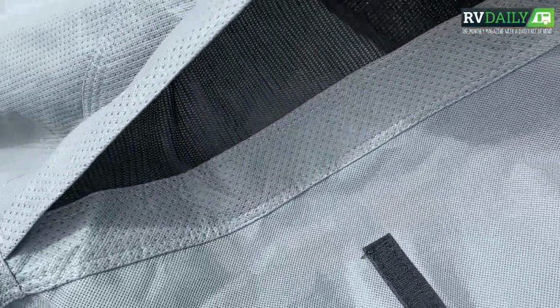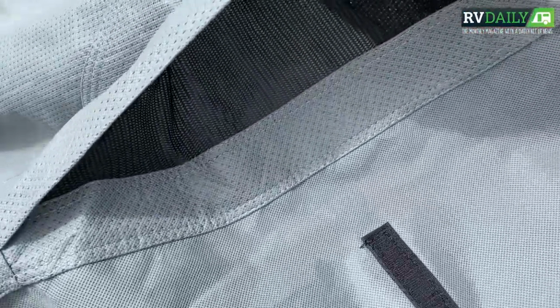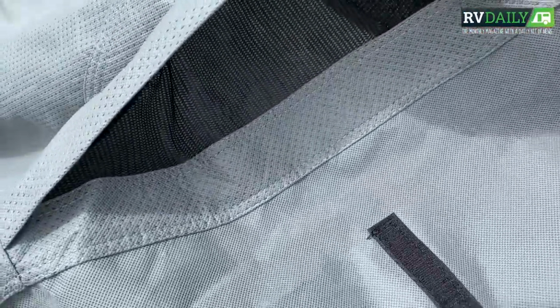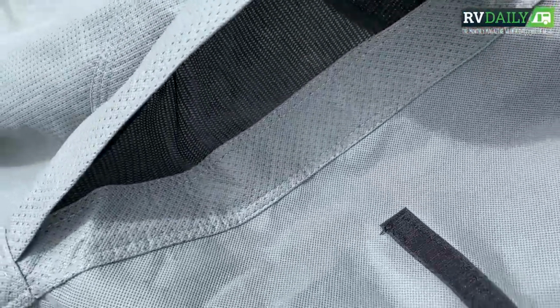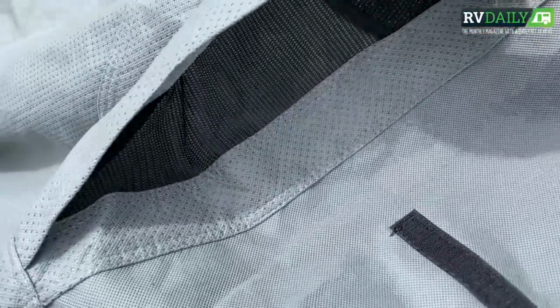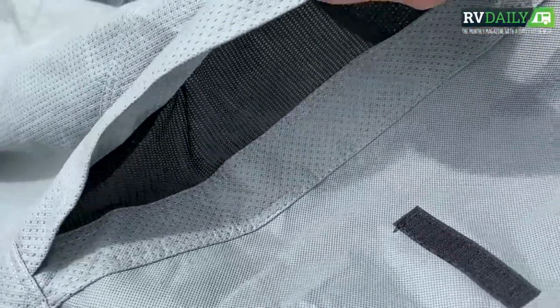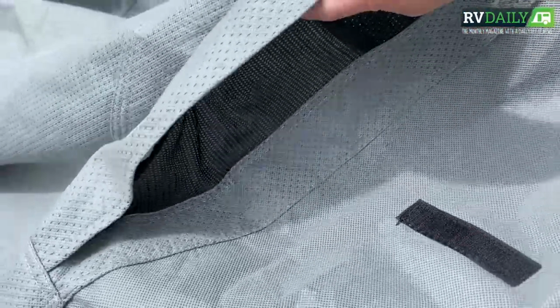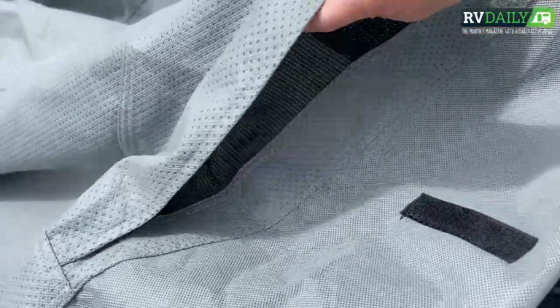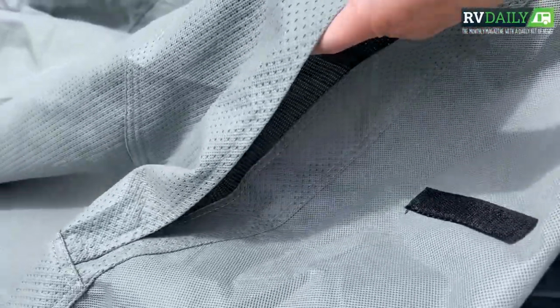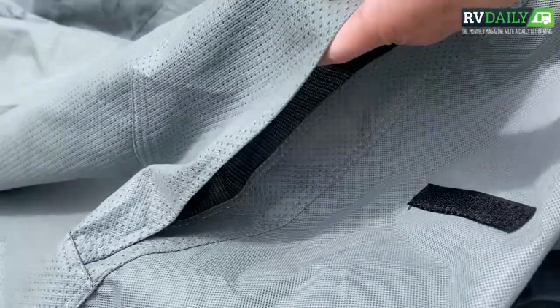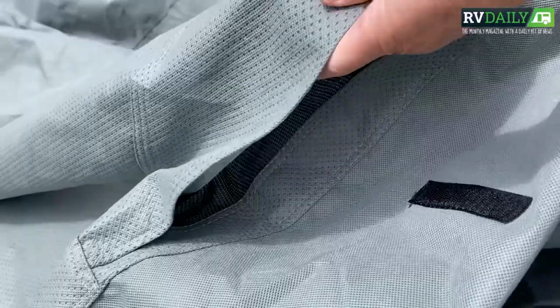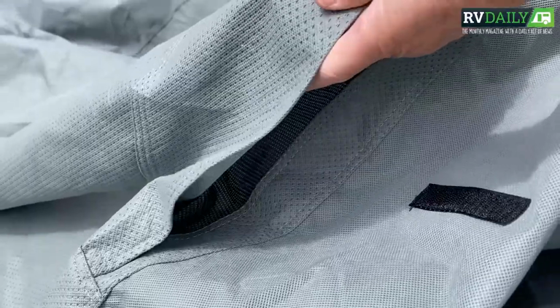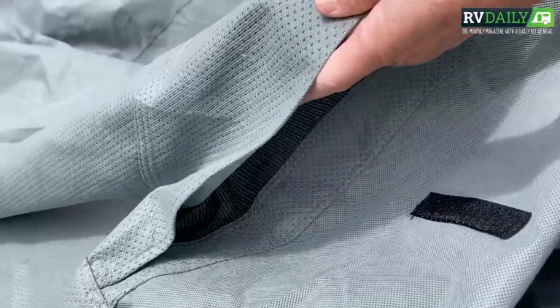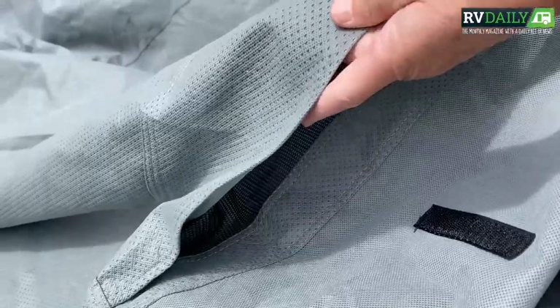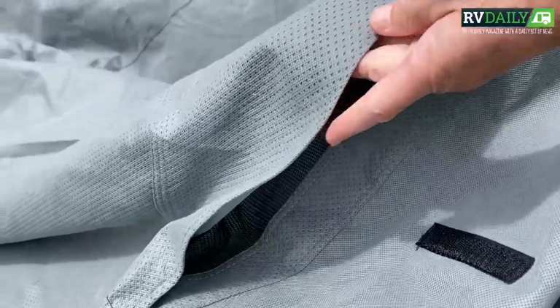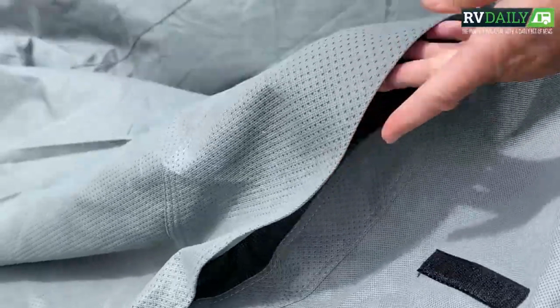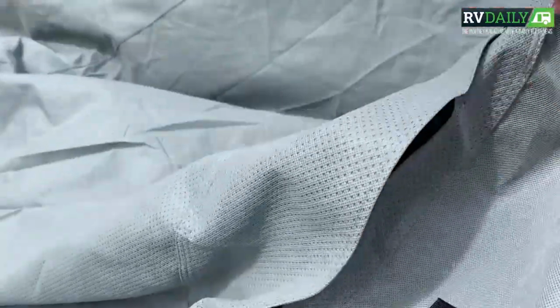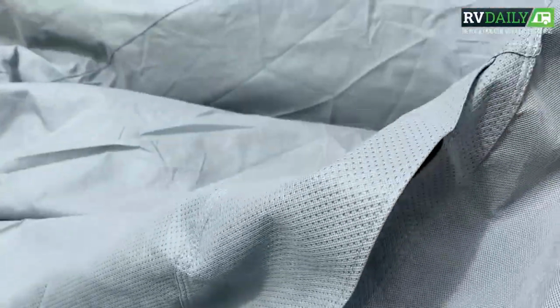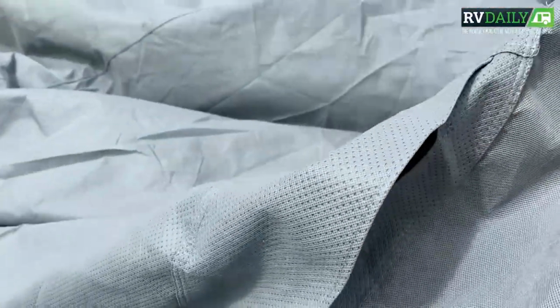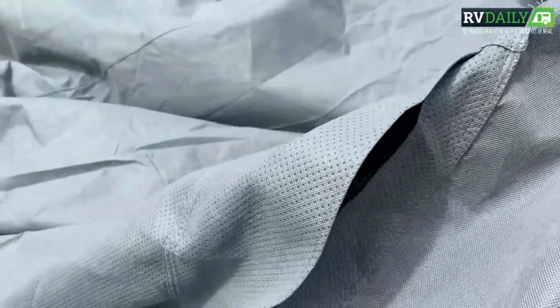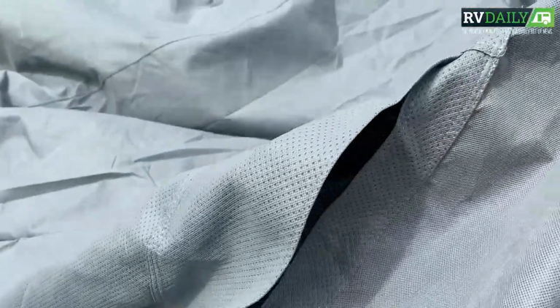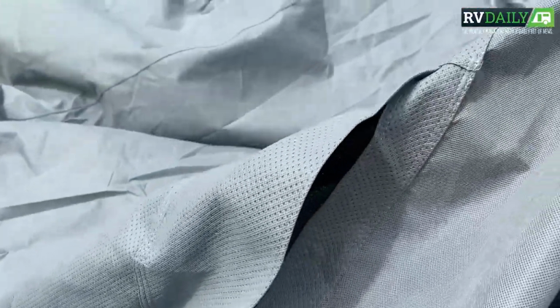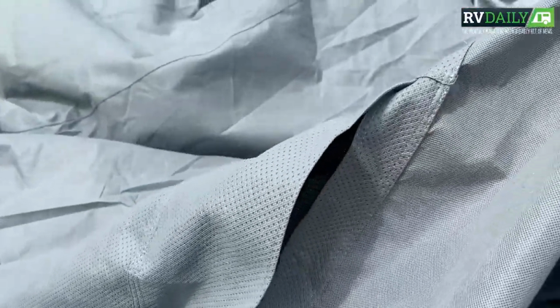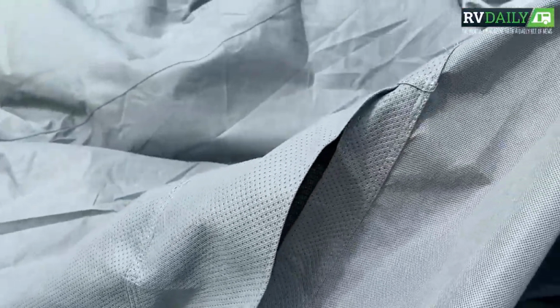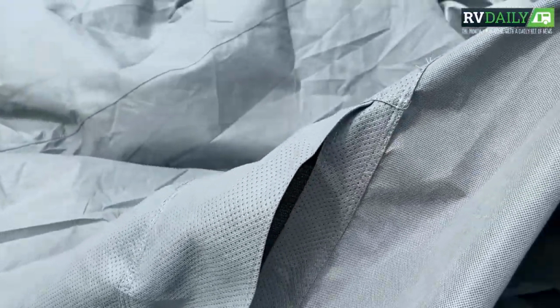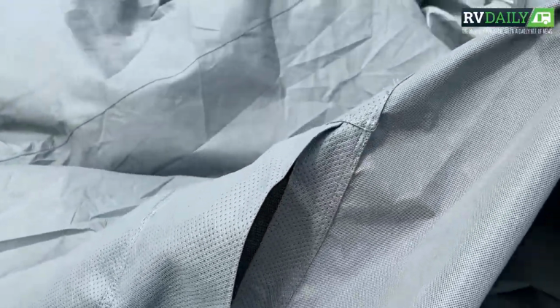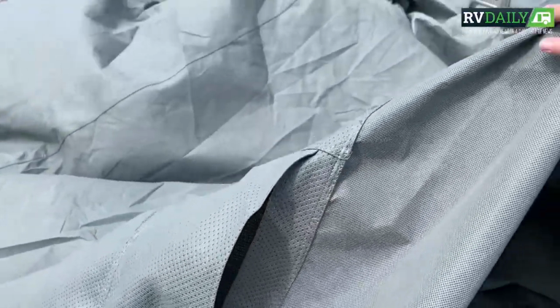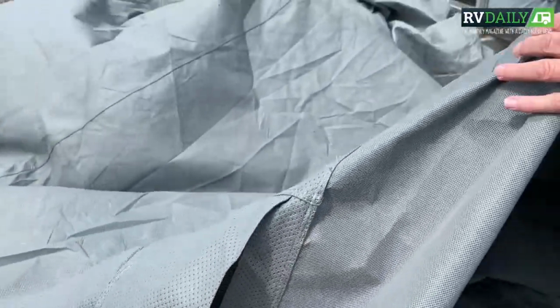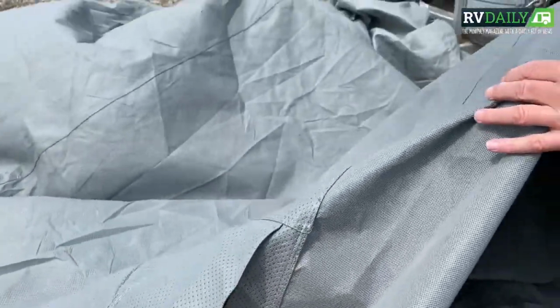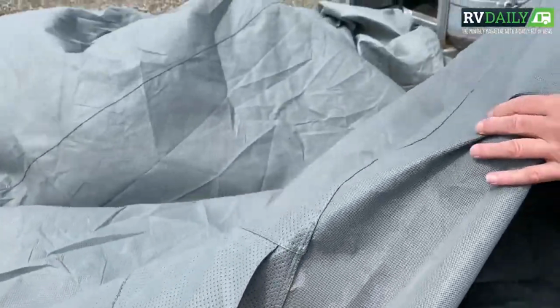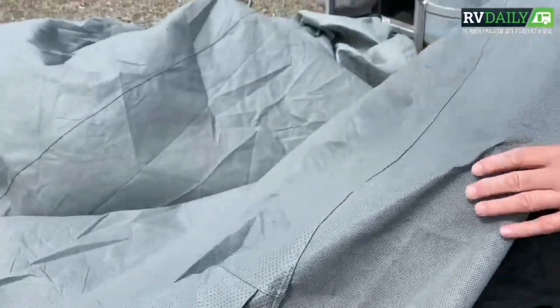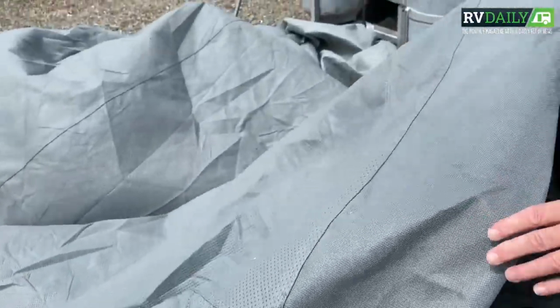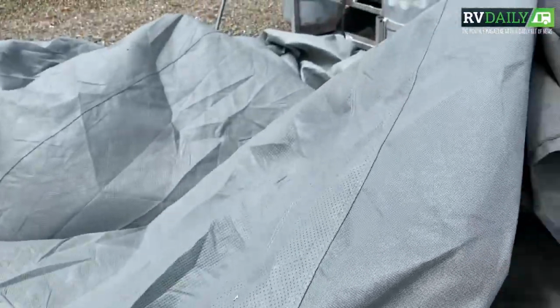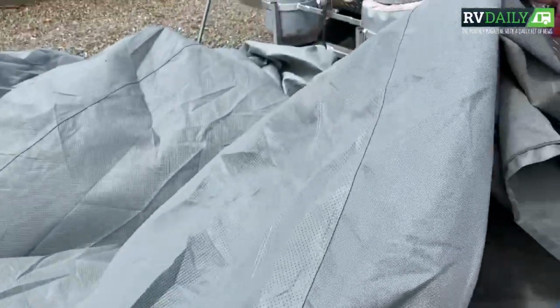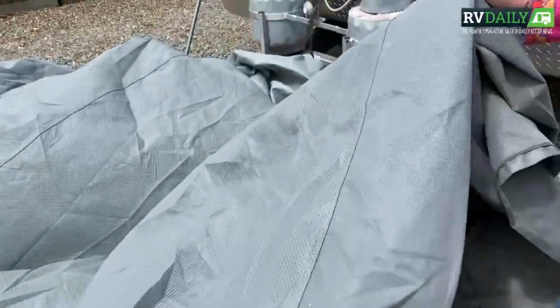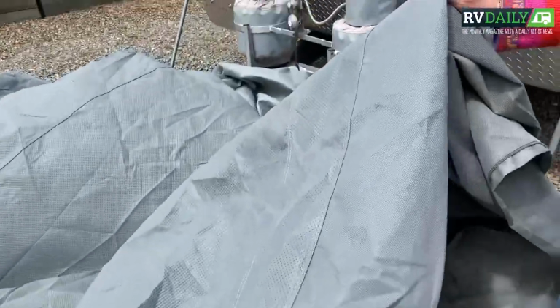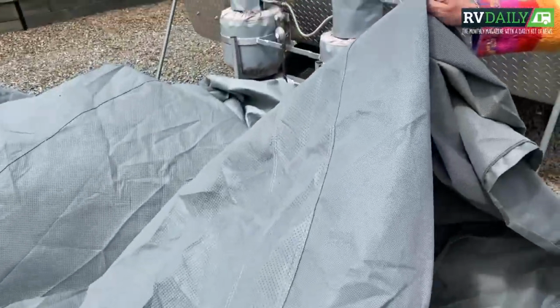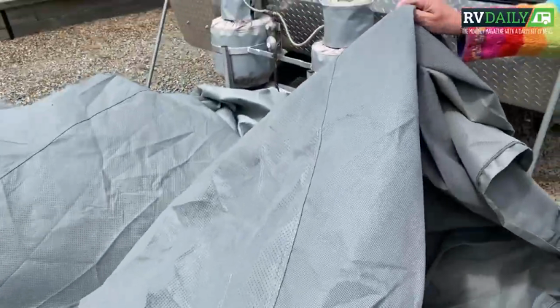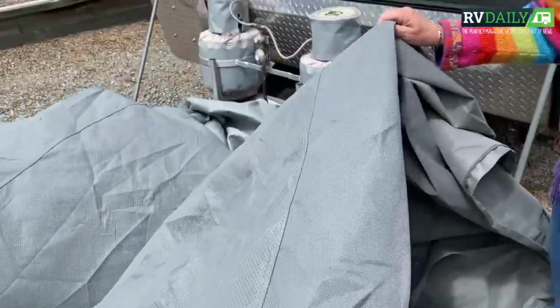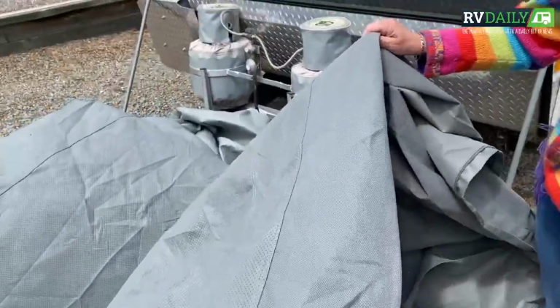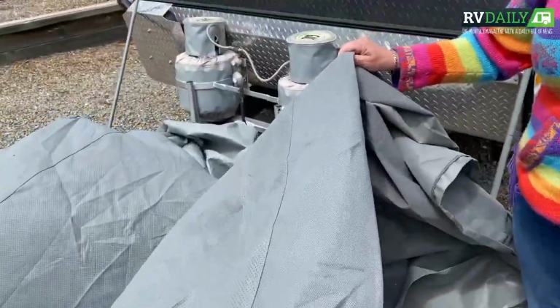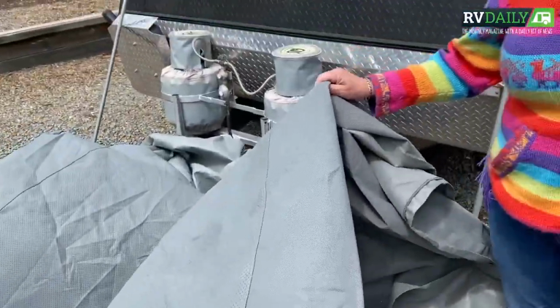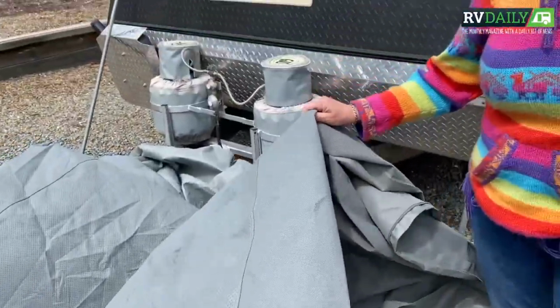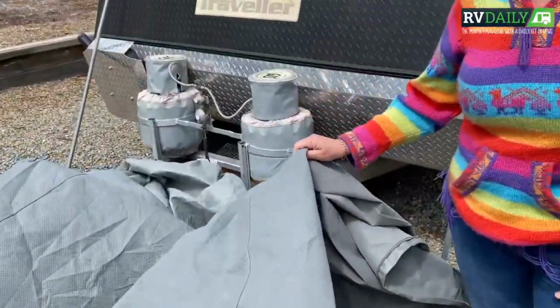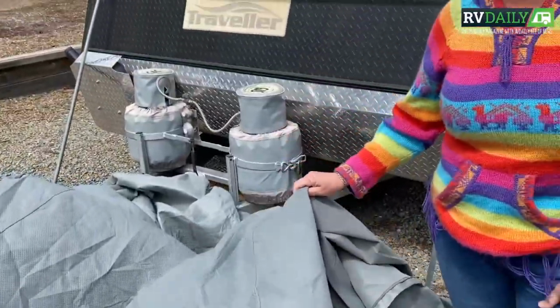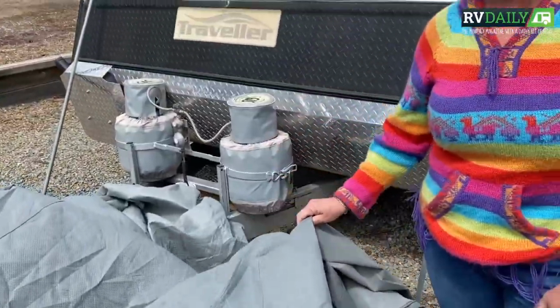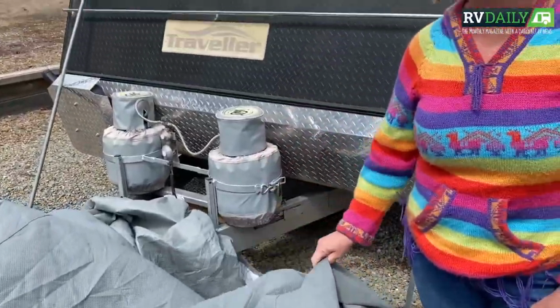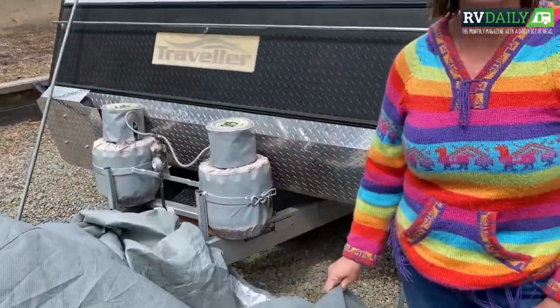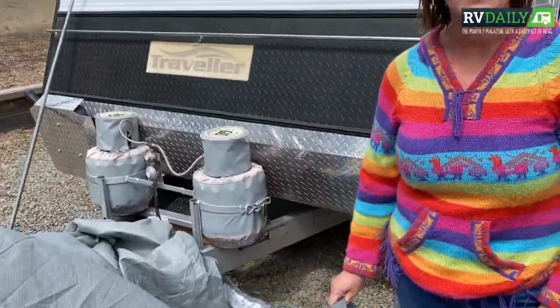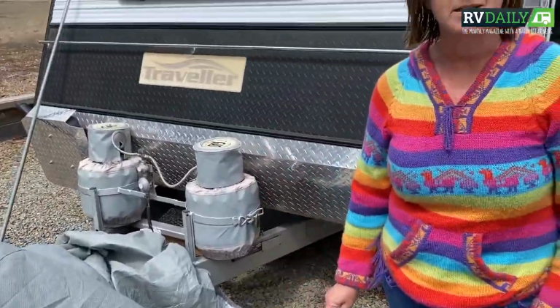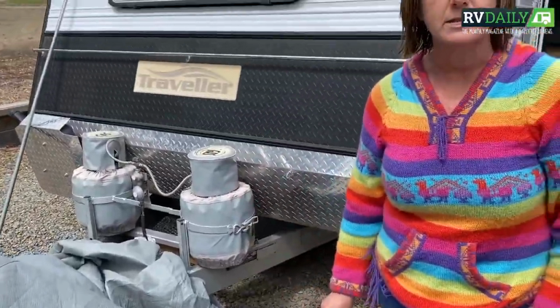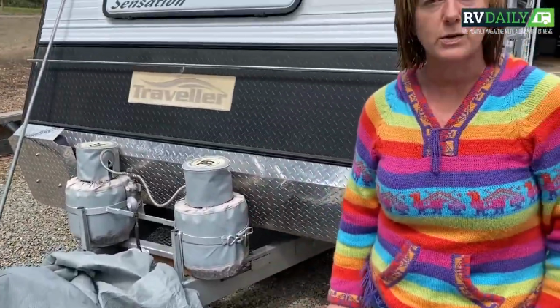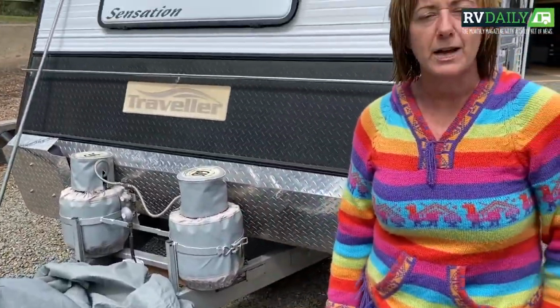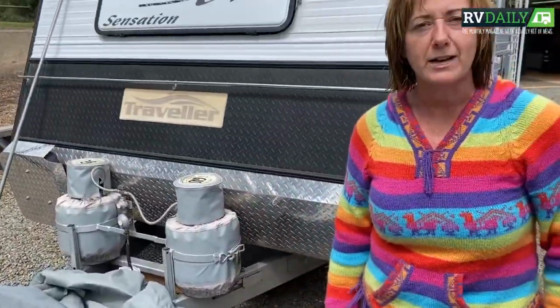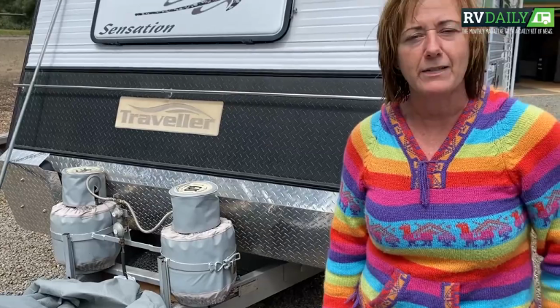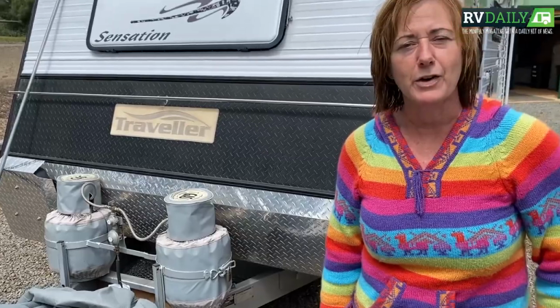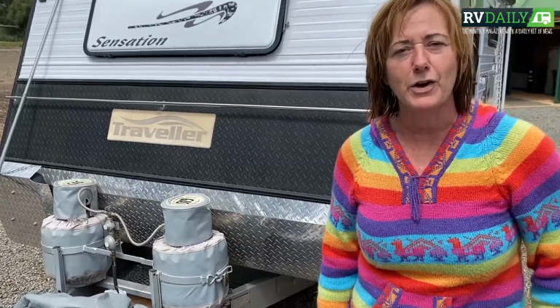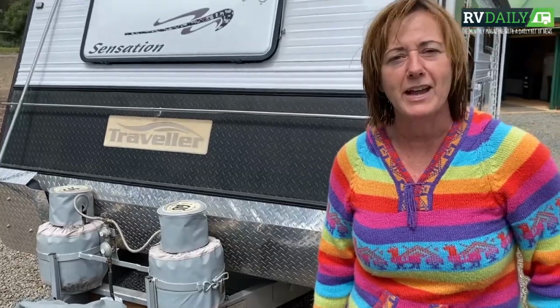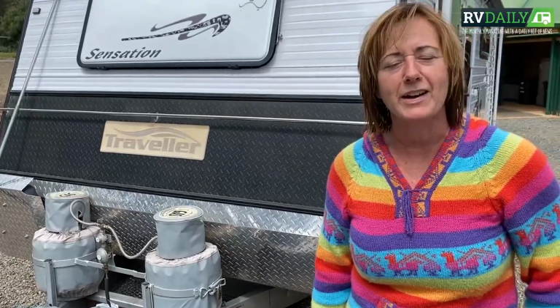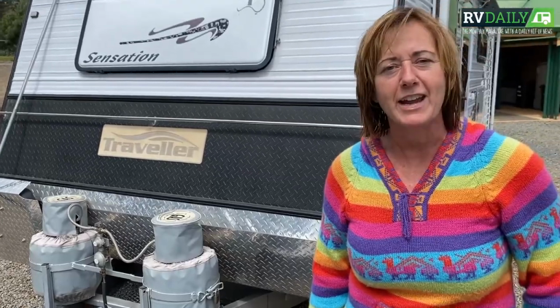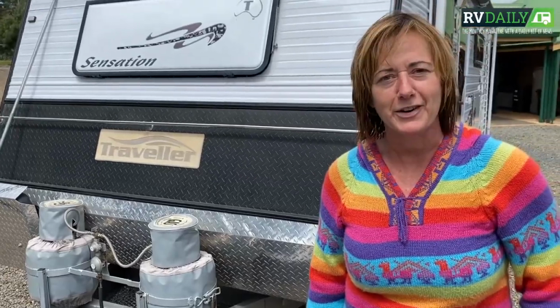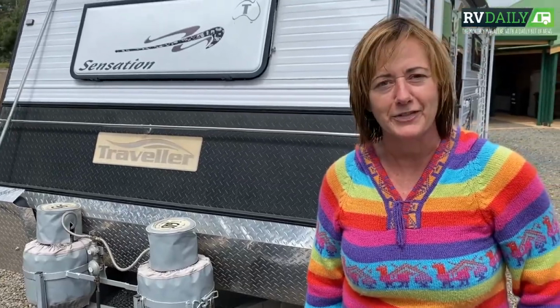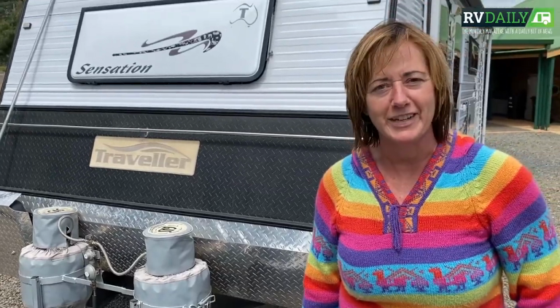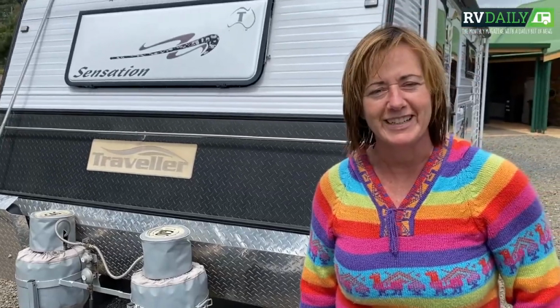So we're just about ready to go. It's a little bit windy but we'll give it a crack and see how long it takes to install our cover on our caravan.